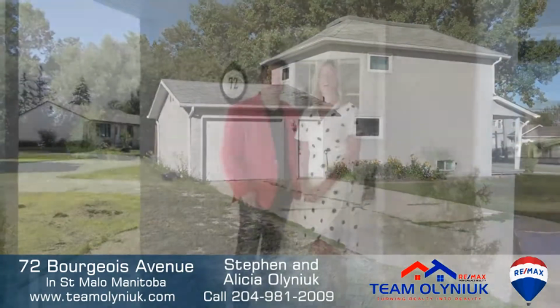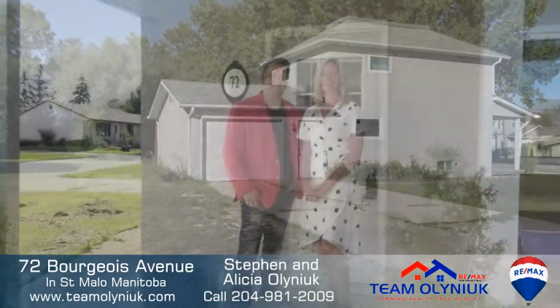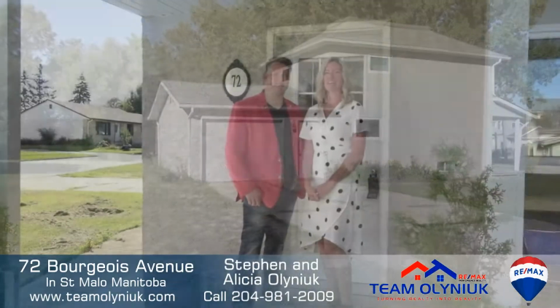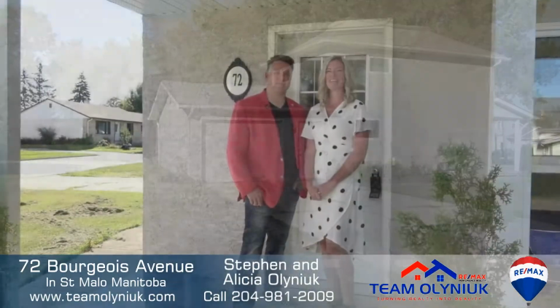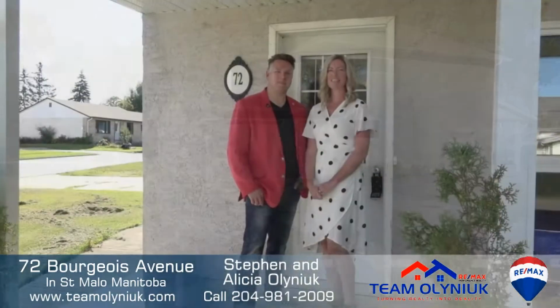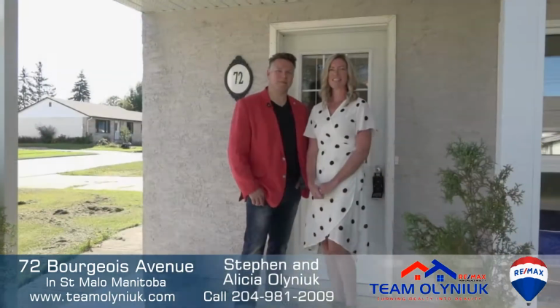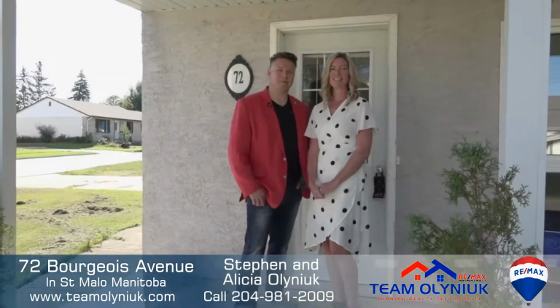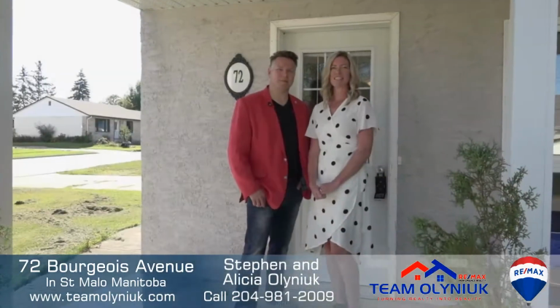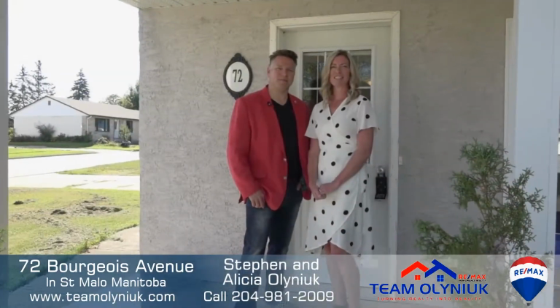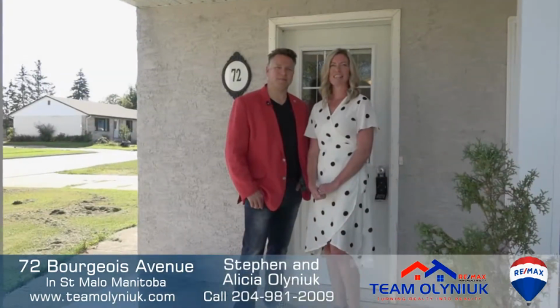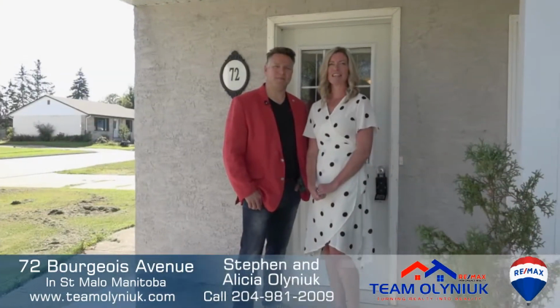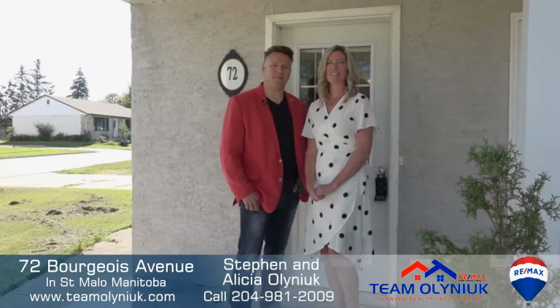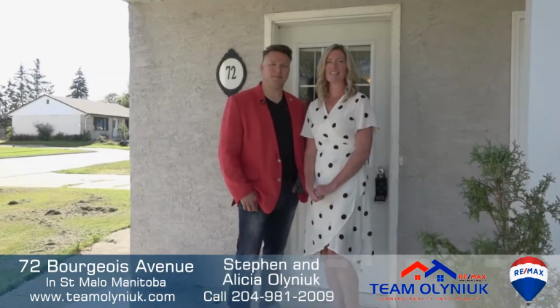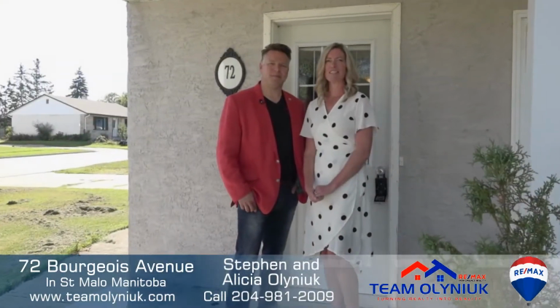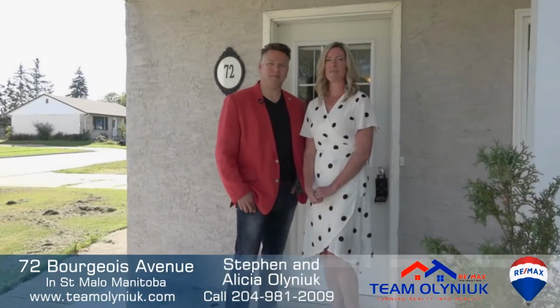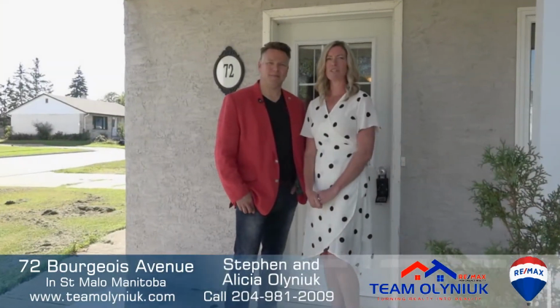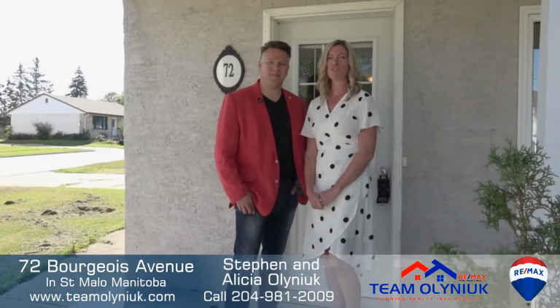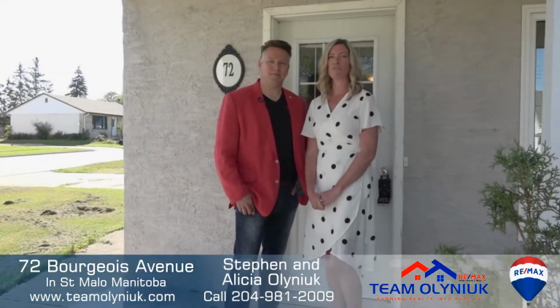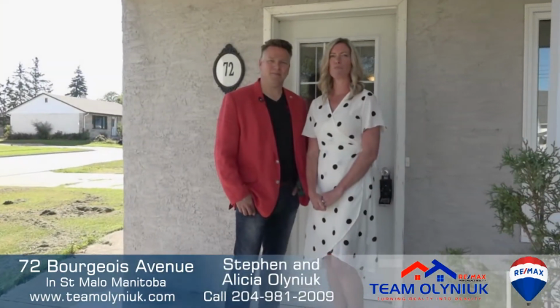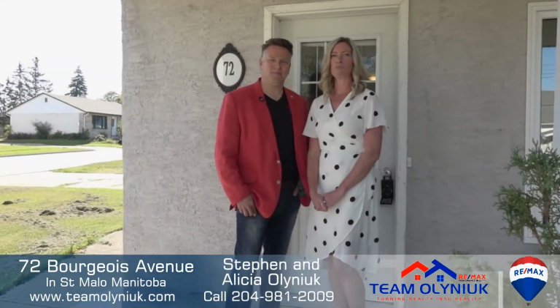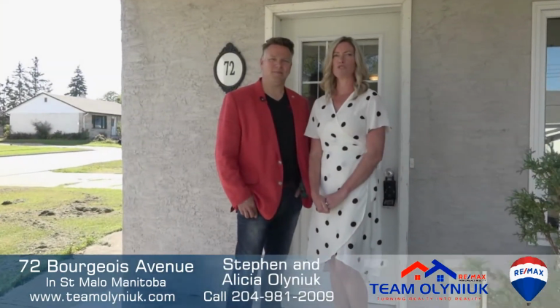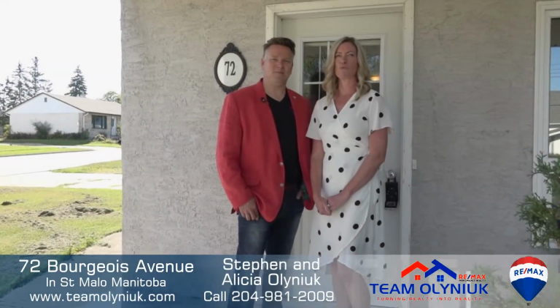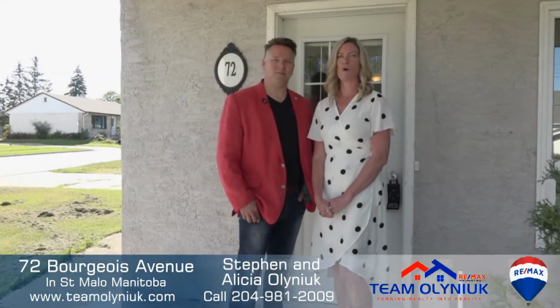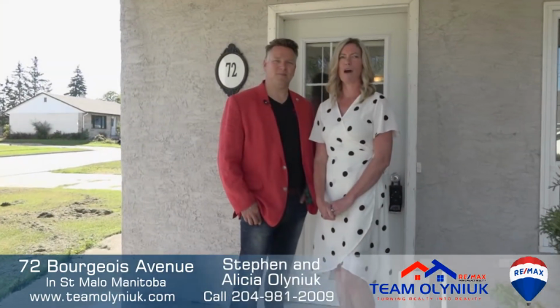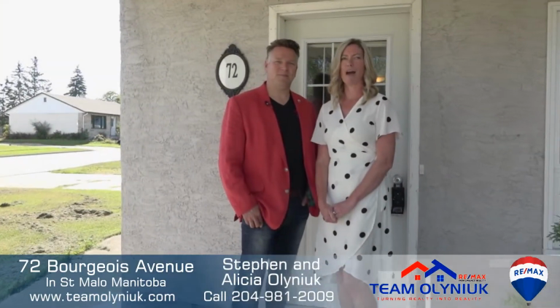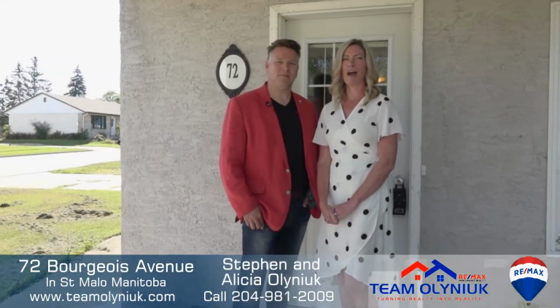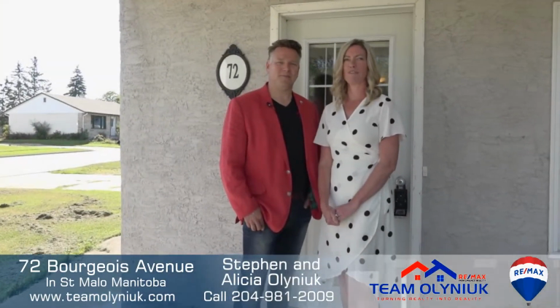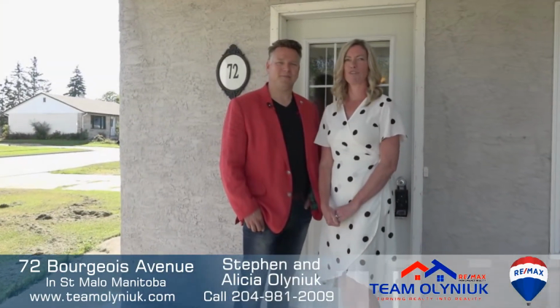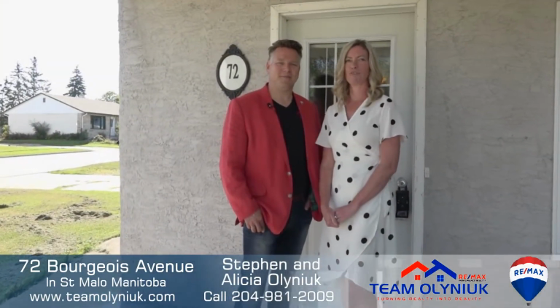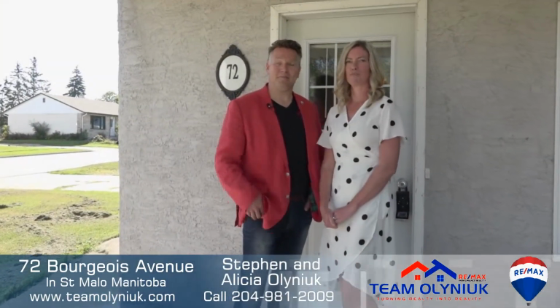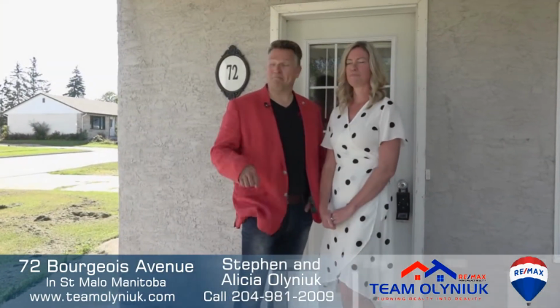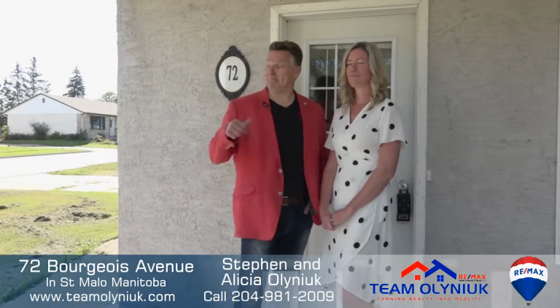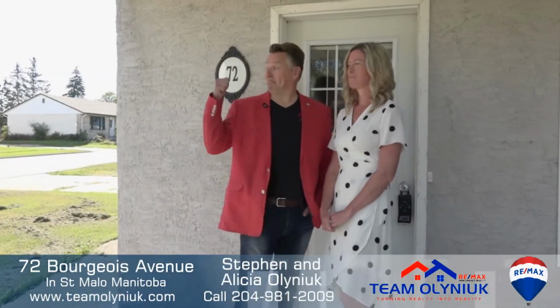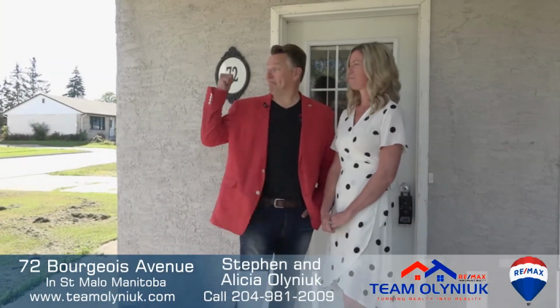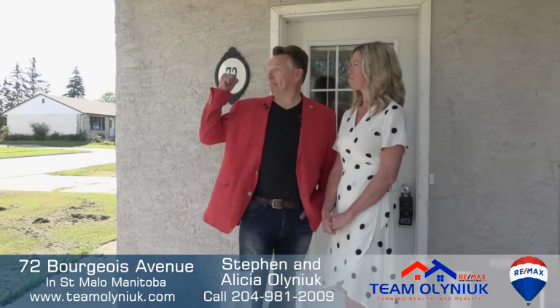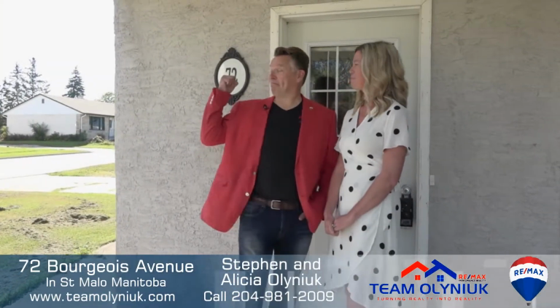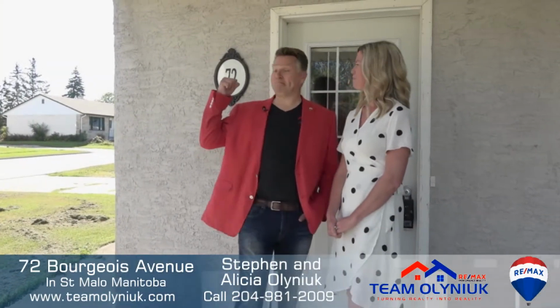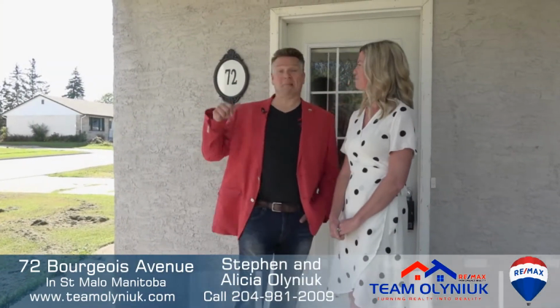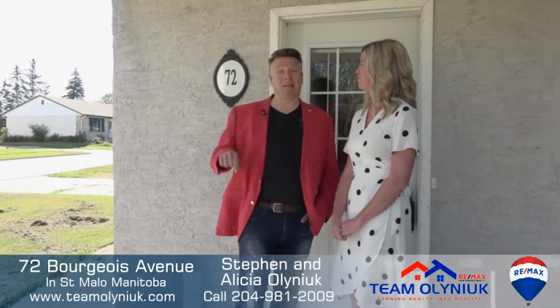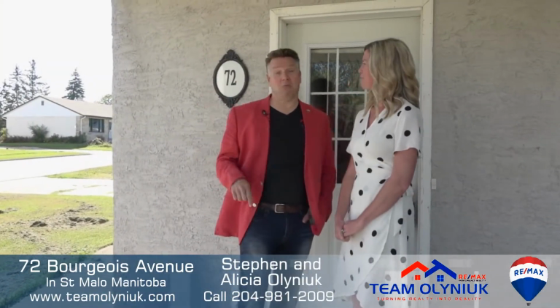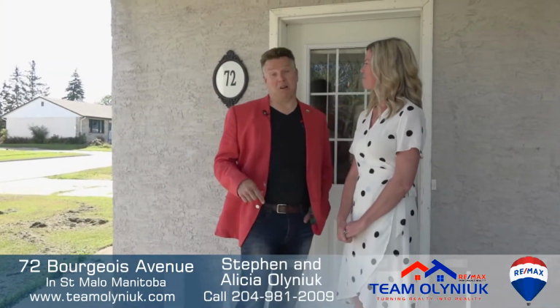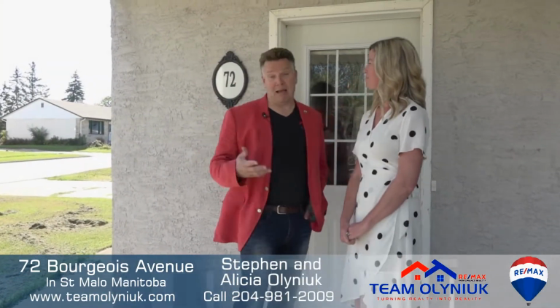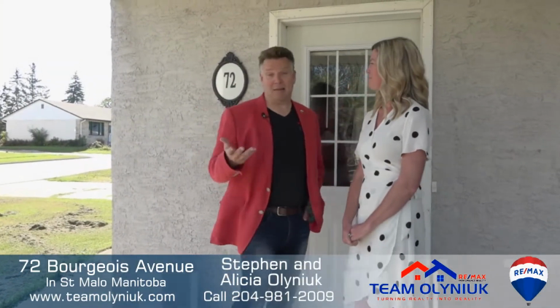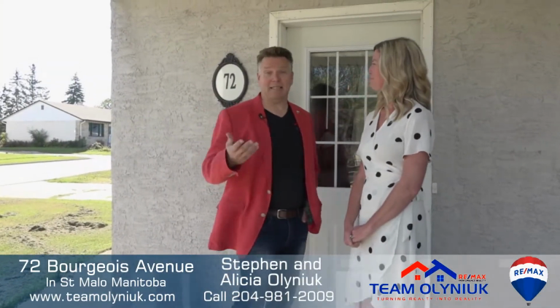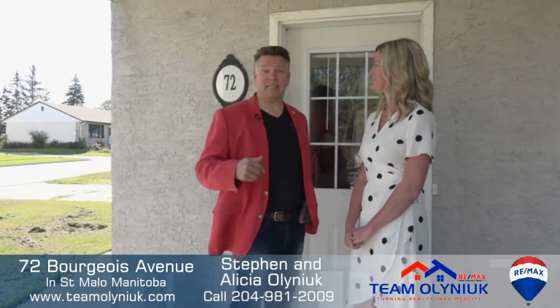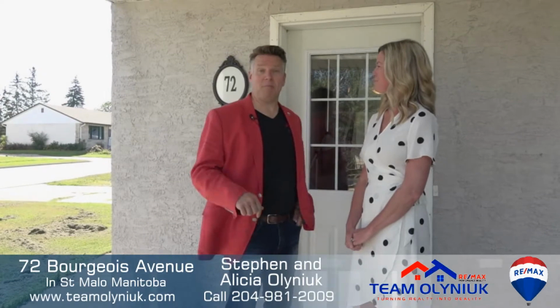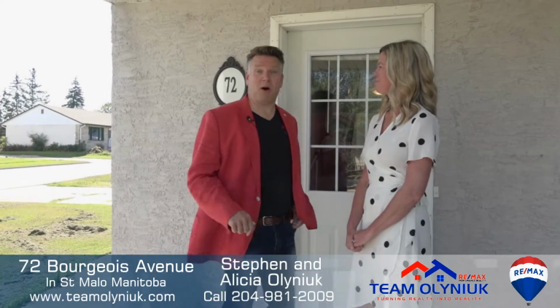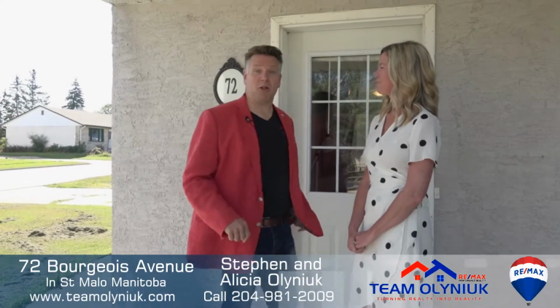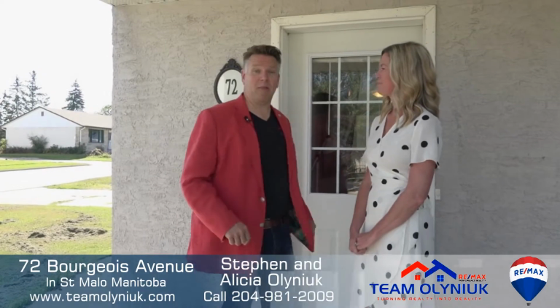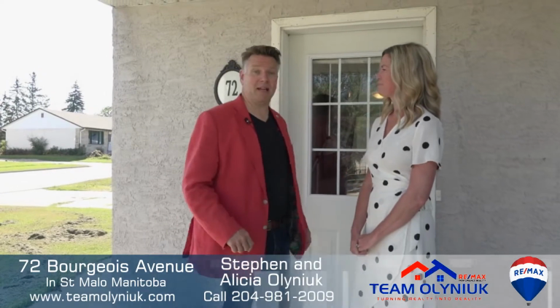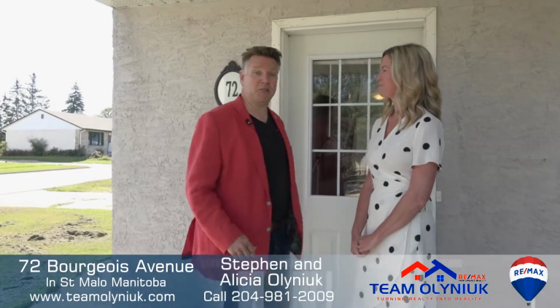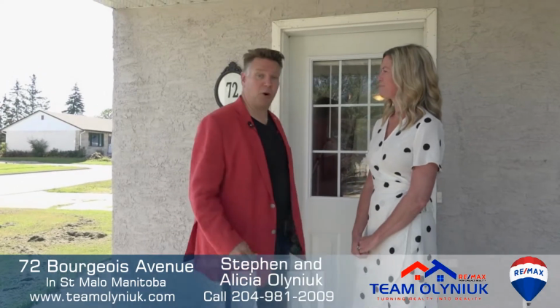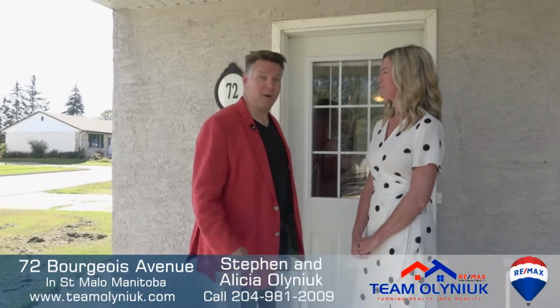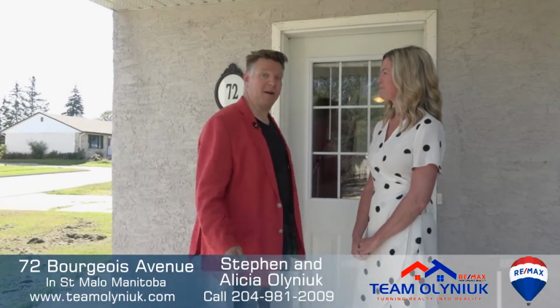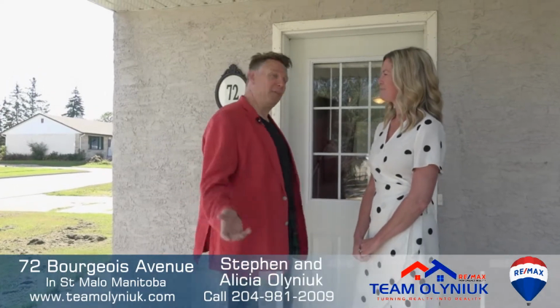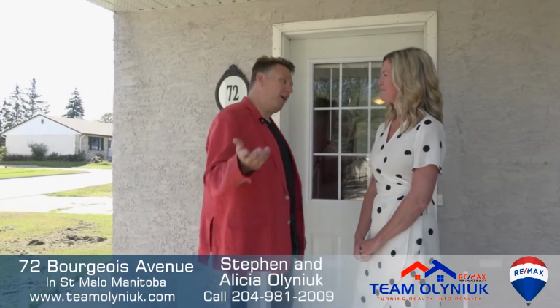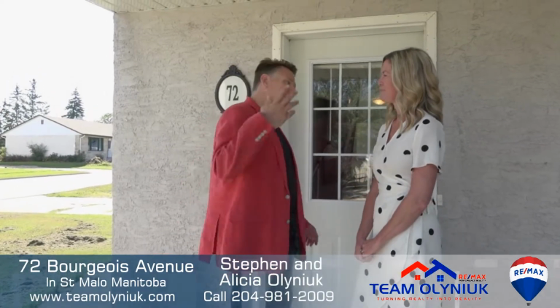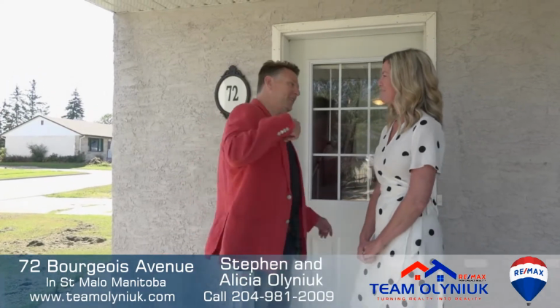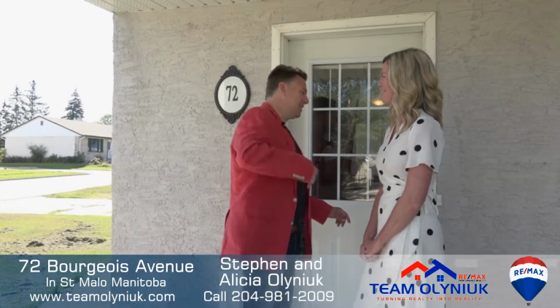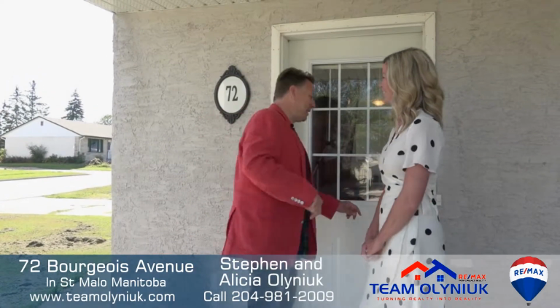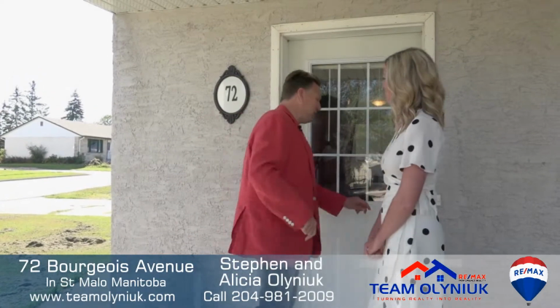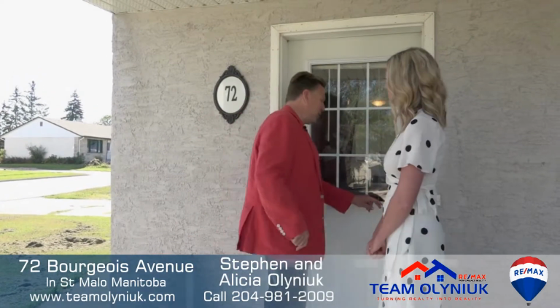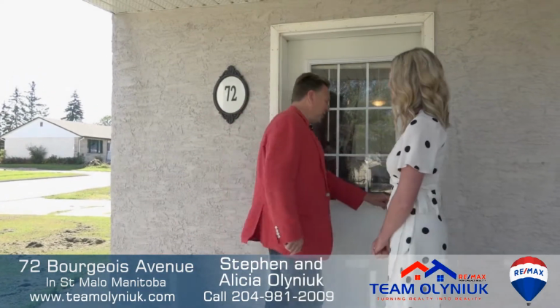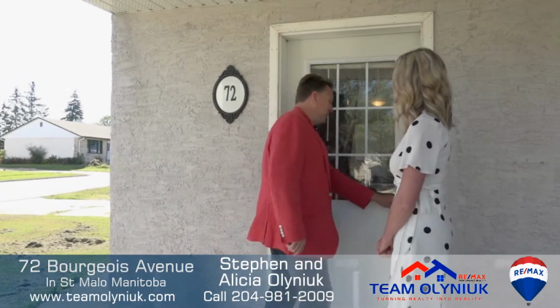Our latest listing today is at 72 Bourgeois Avenue. We're in St. Malo, Manitoba. Come on in, let's have a look.